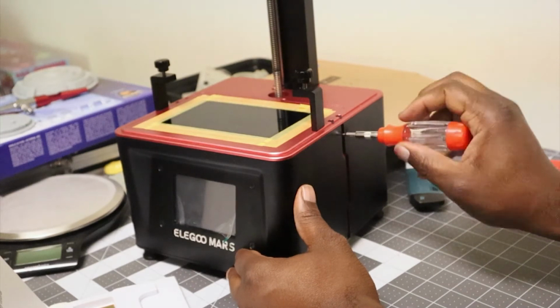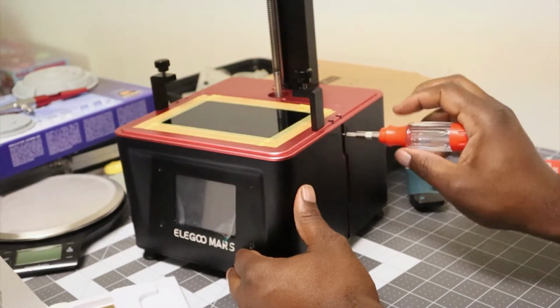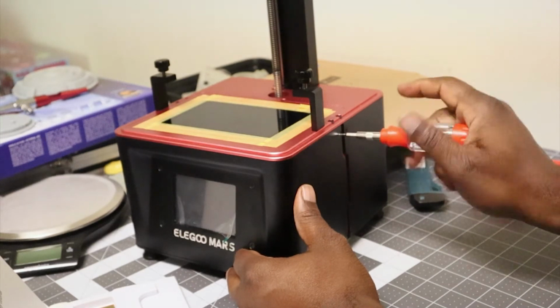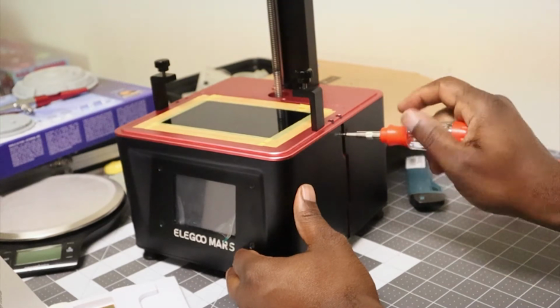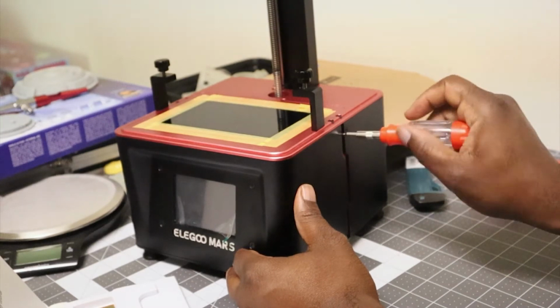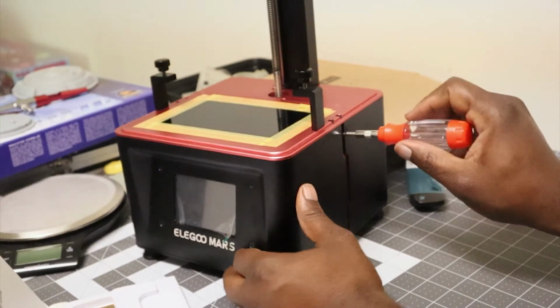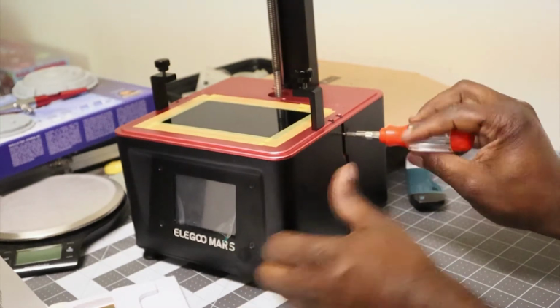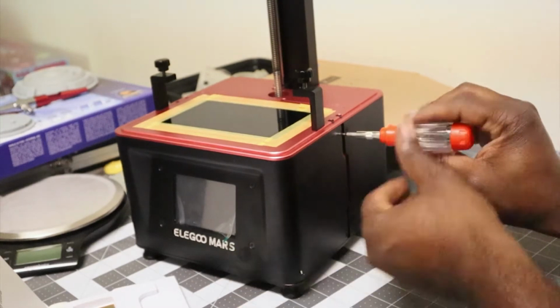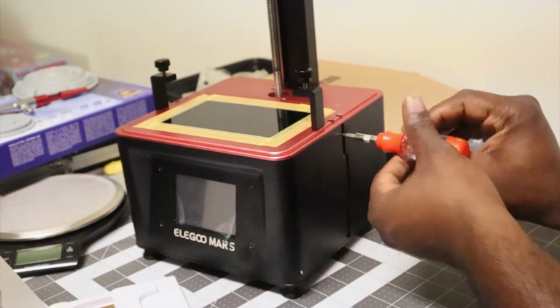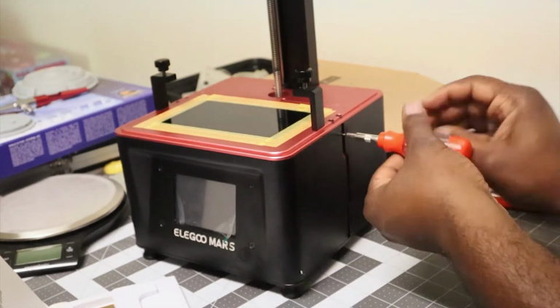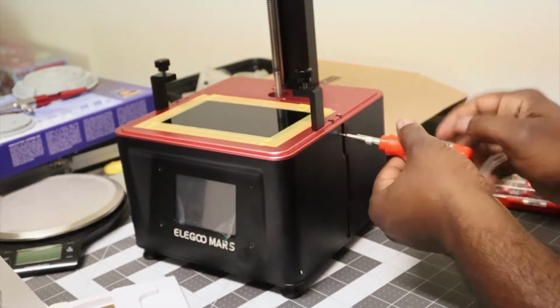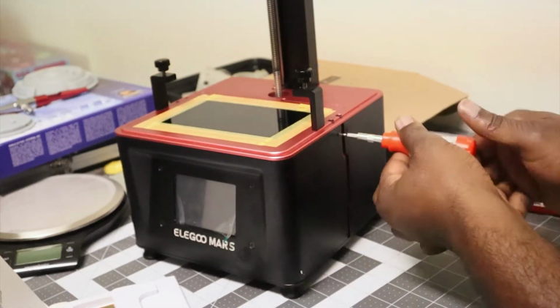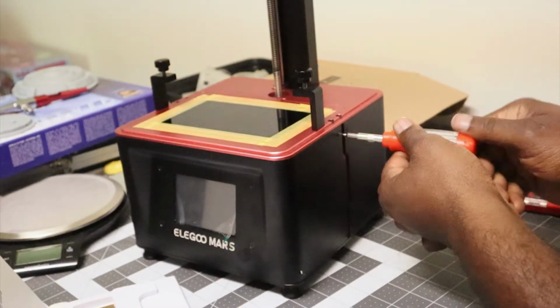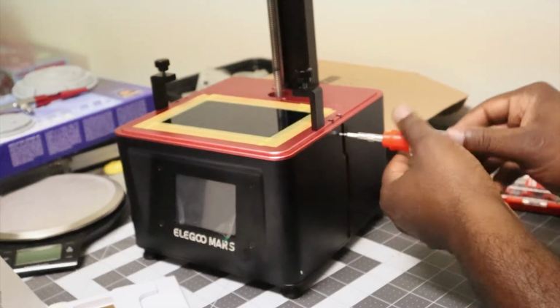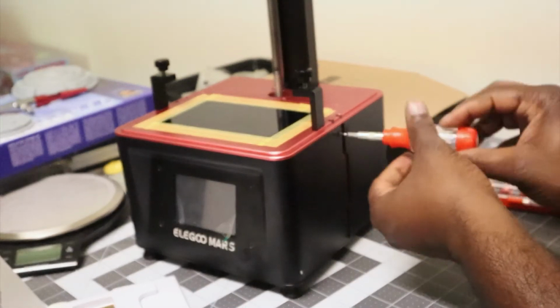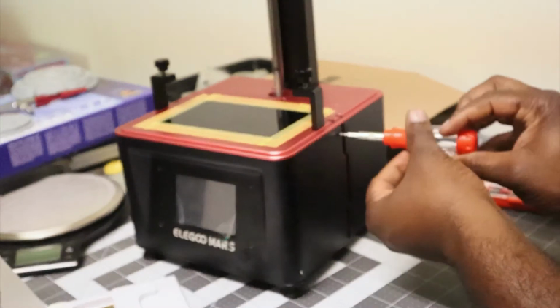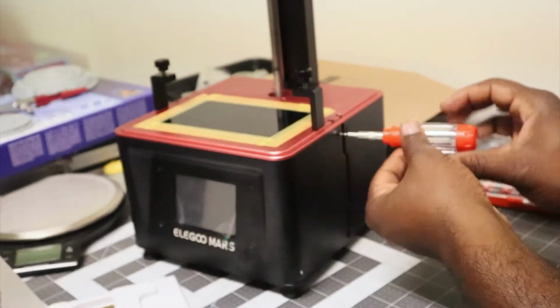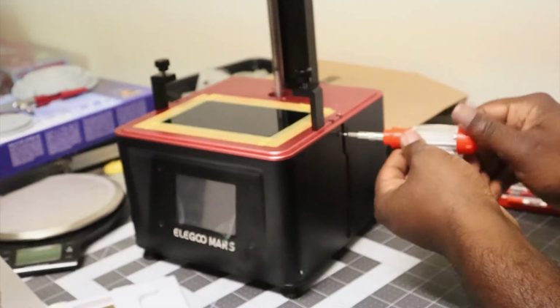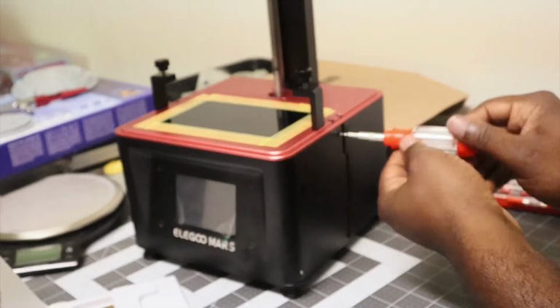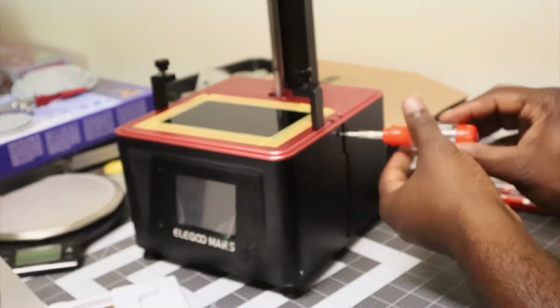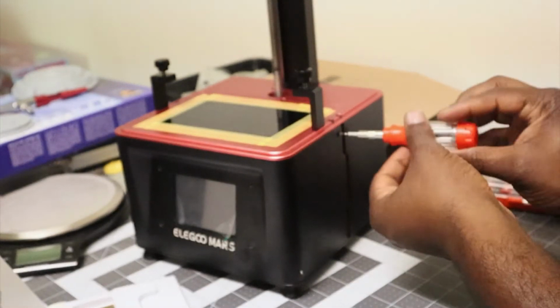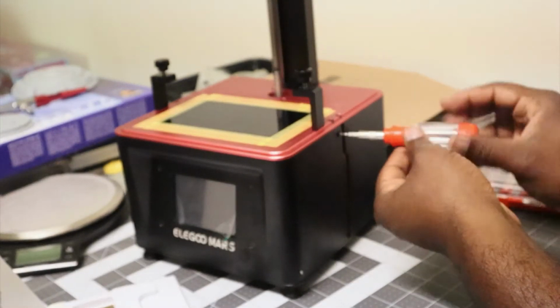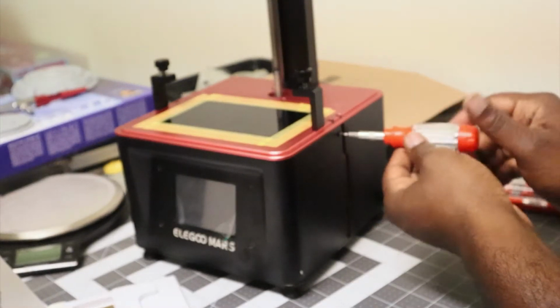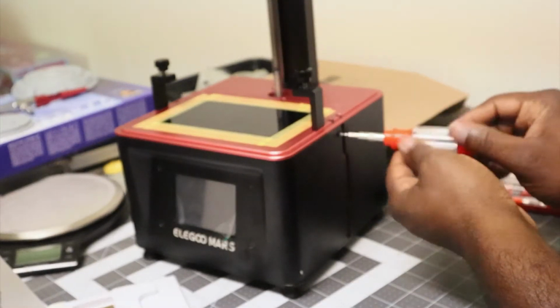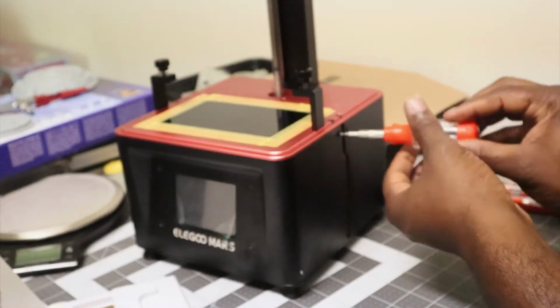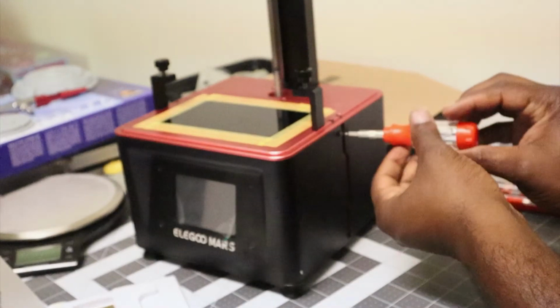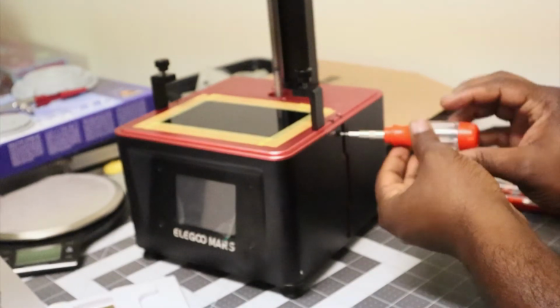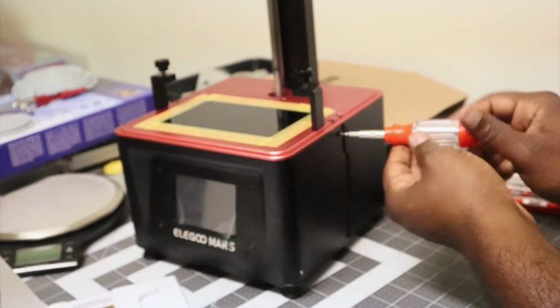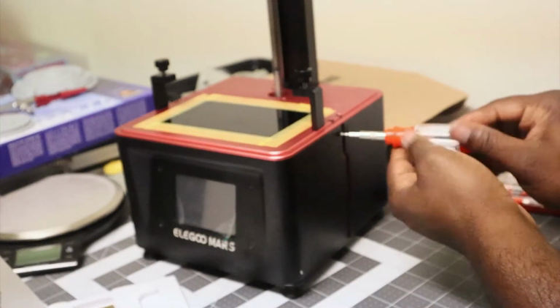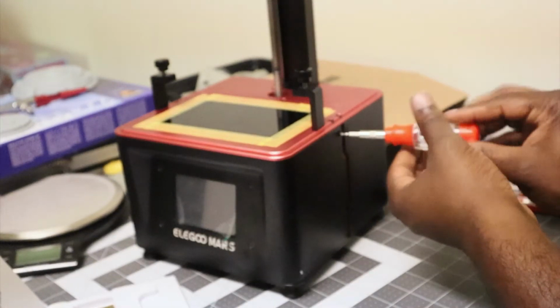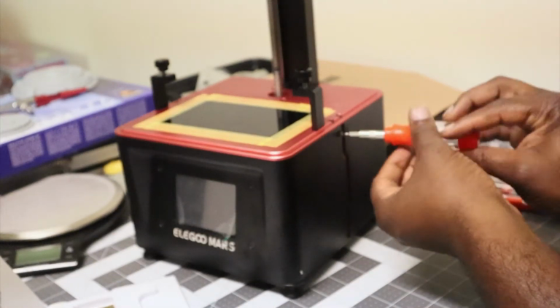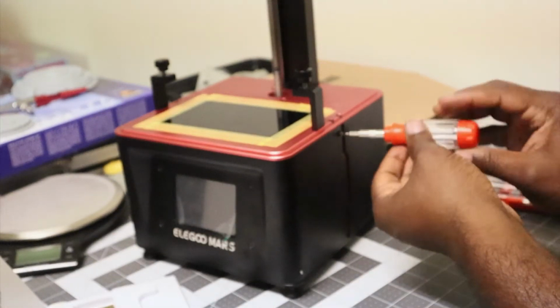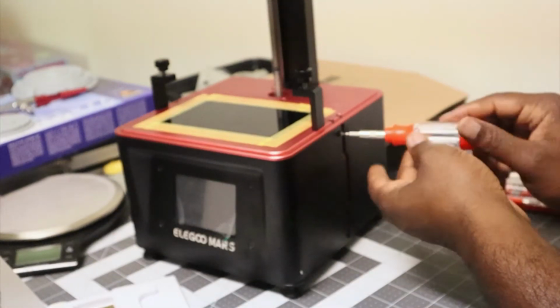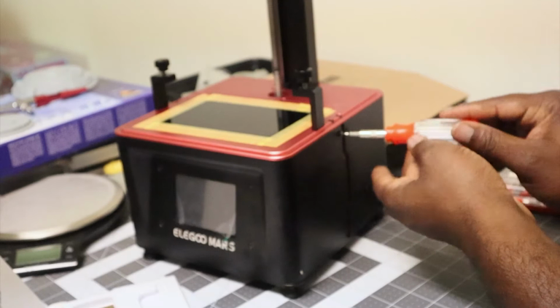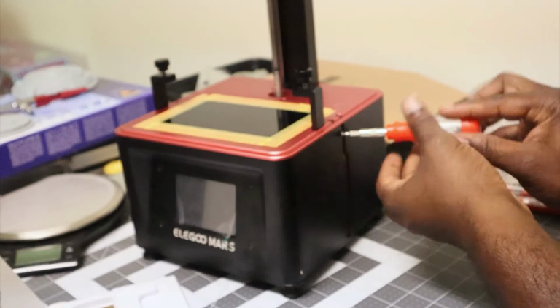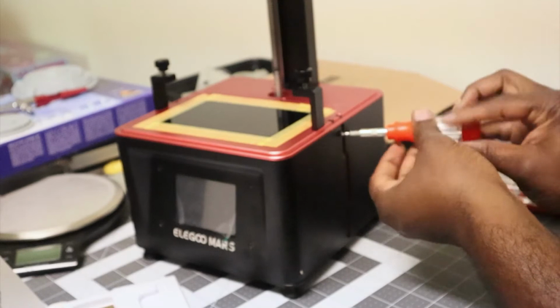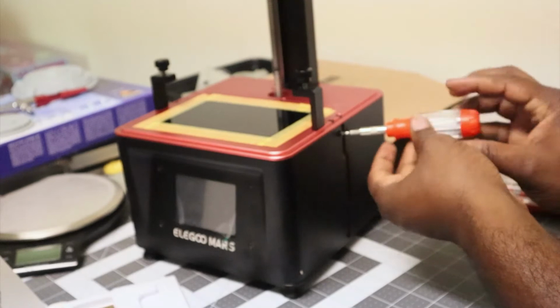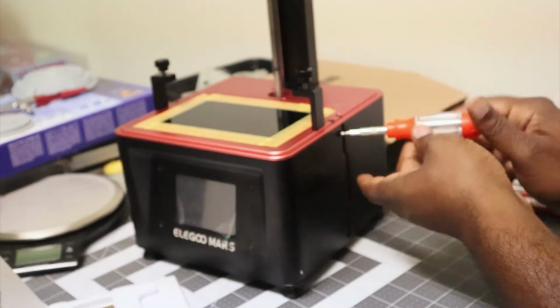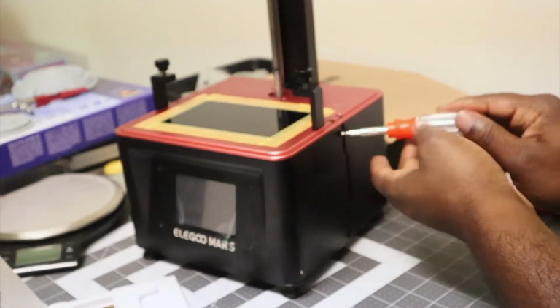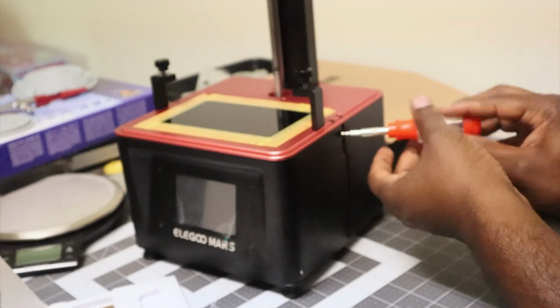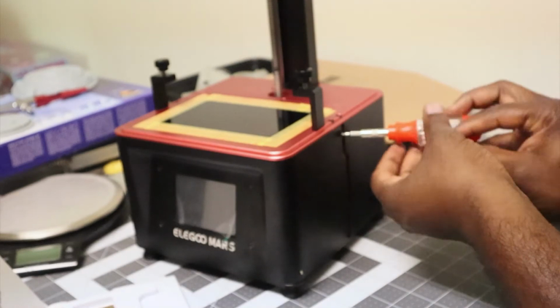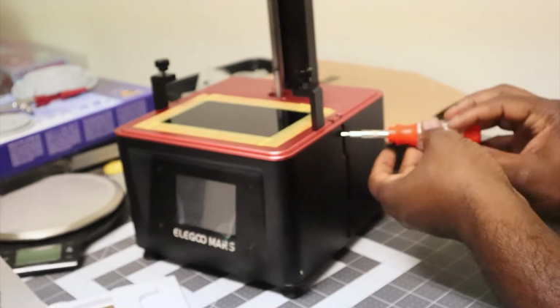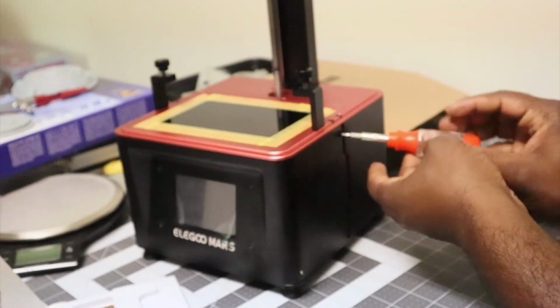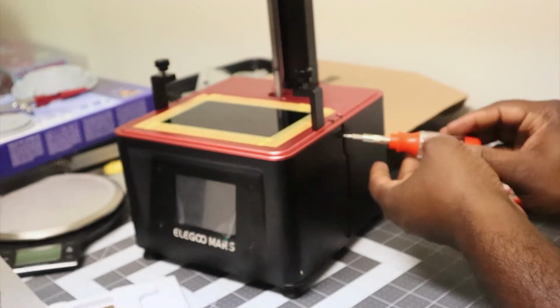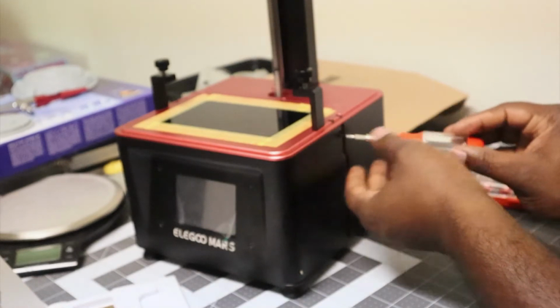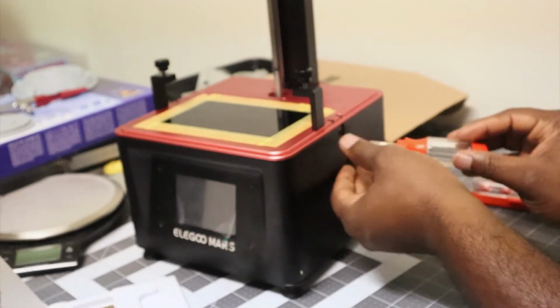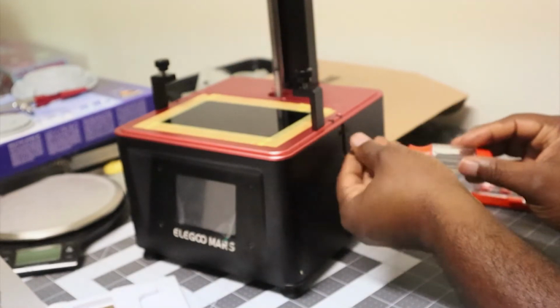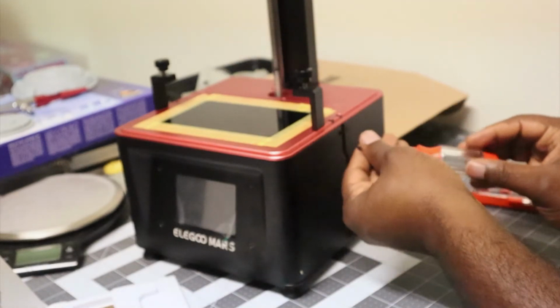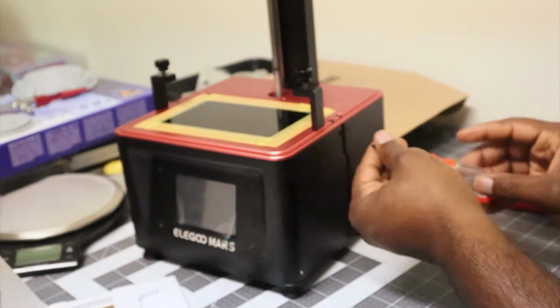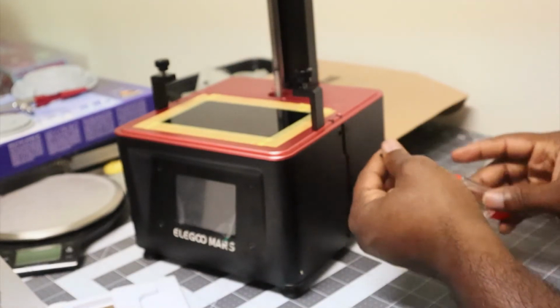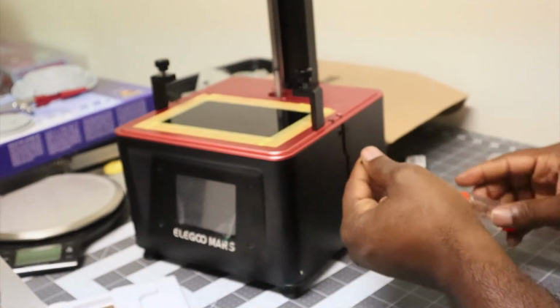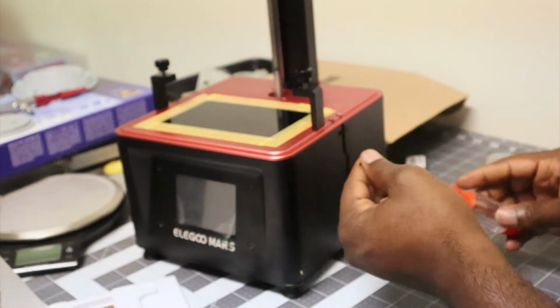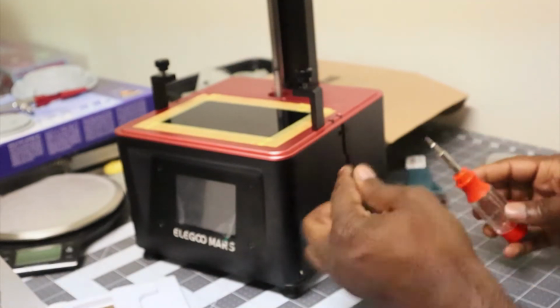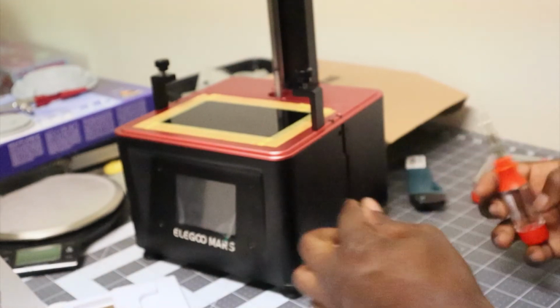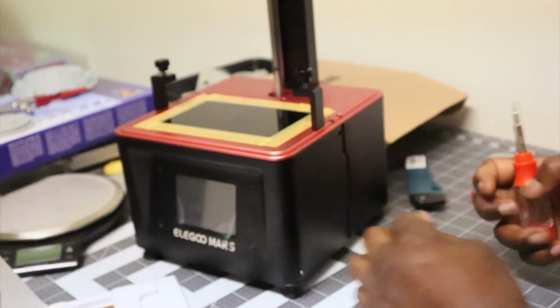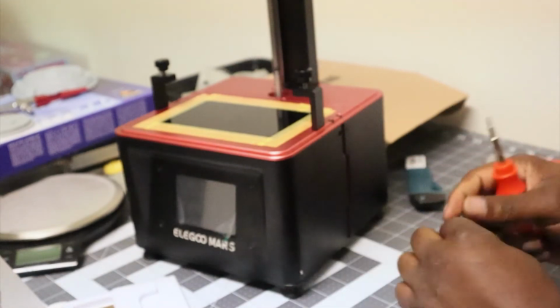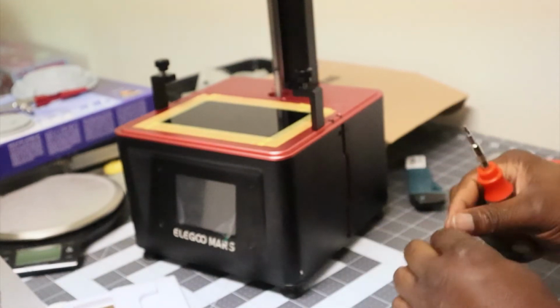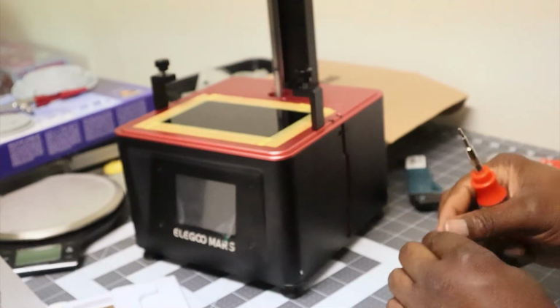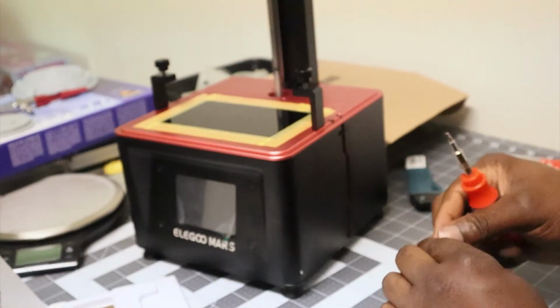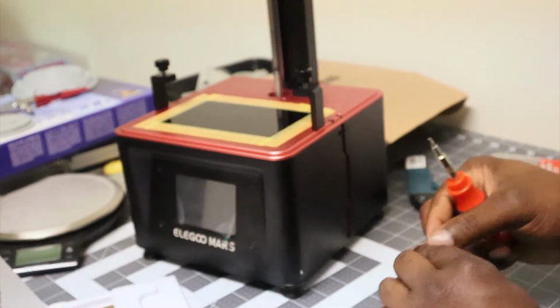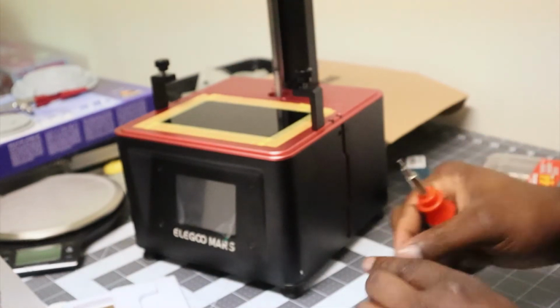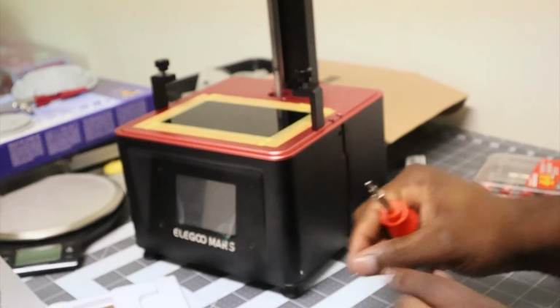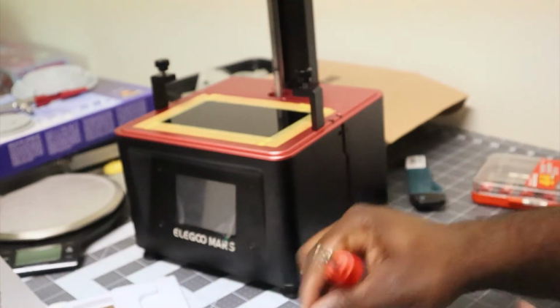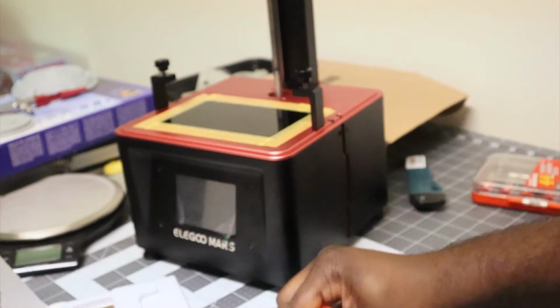I'm going to start by taking out the two screws on this side and then I'll move to the other side and take out those two screws.